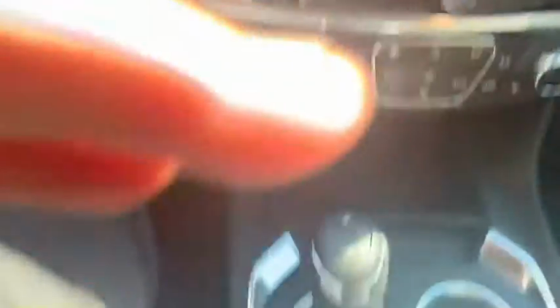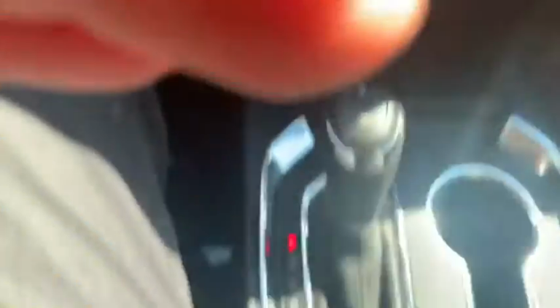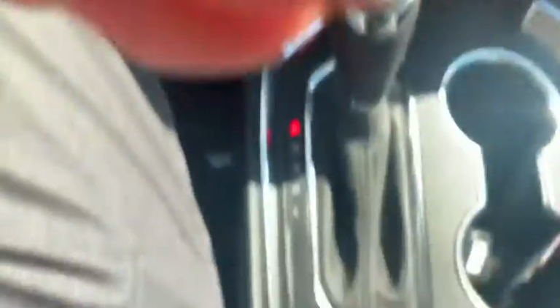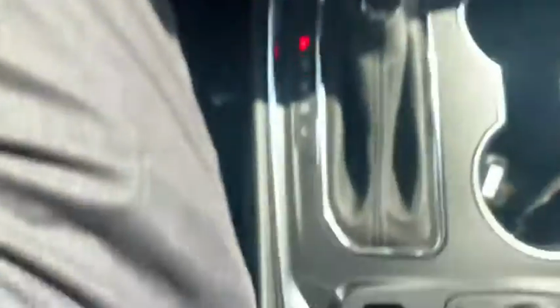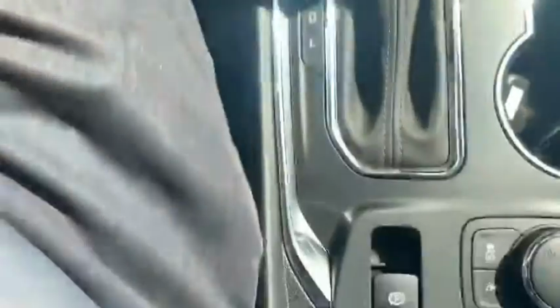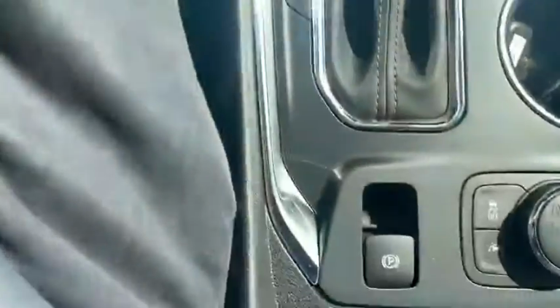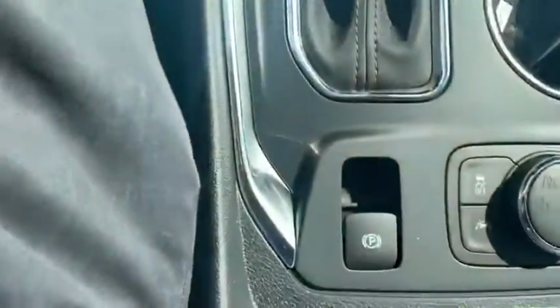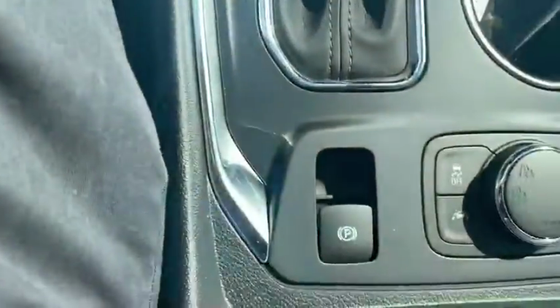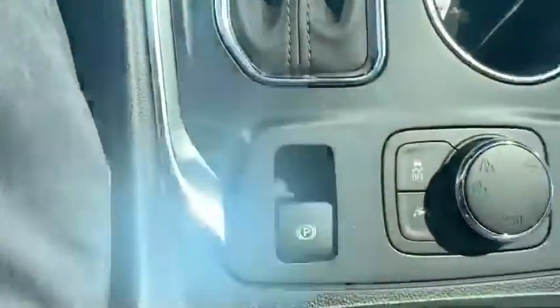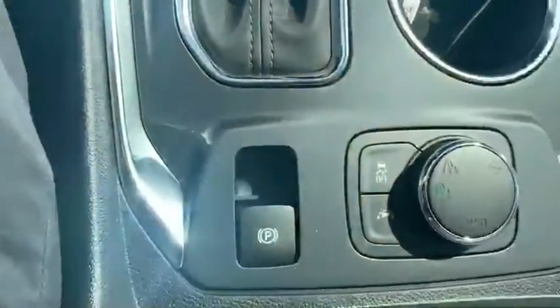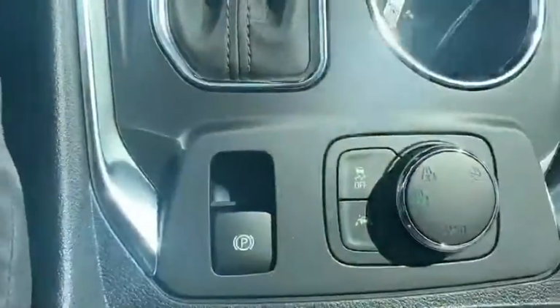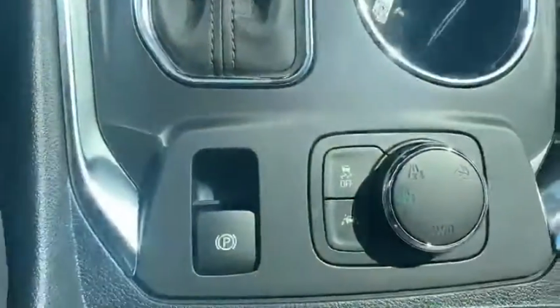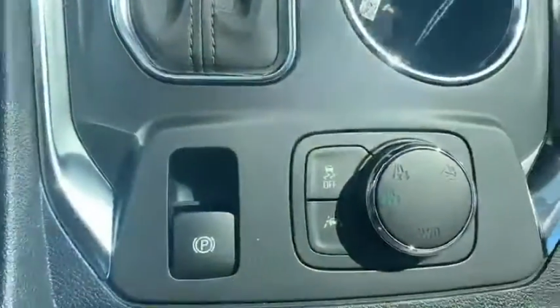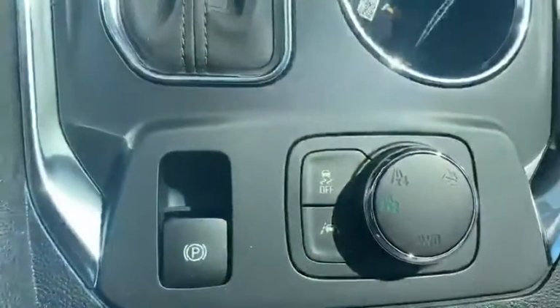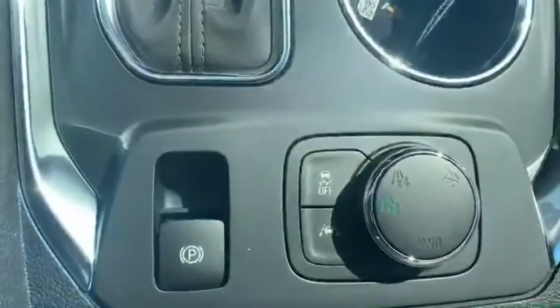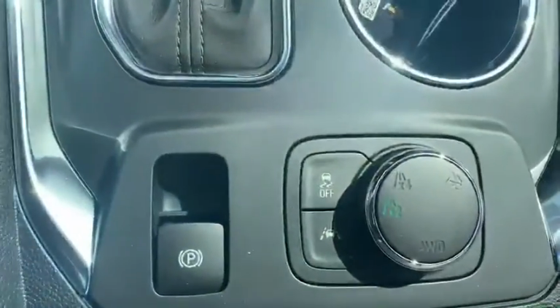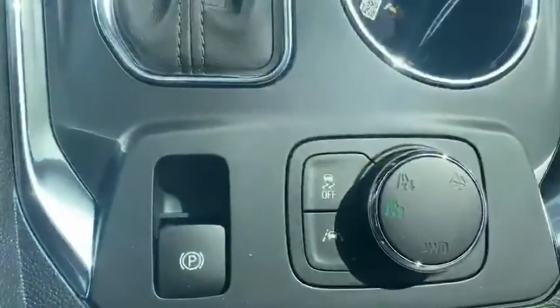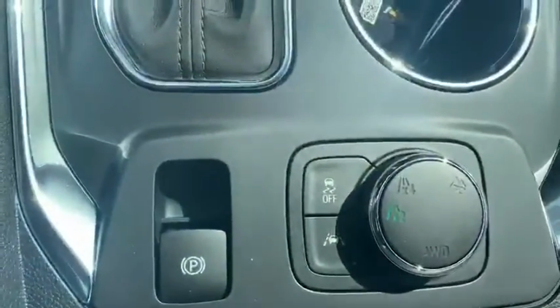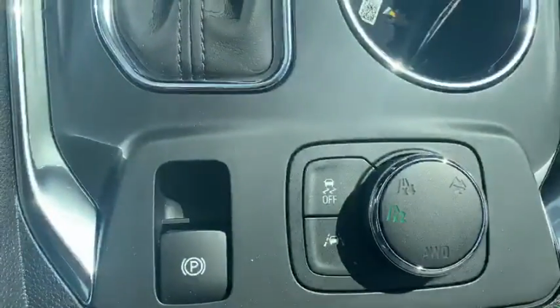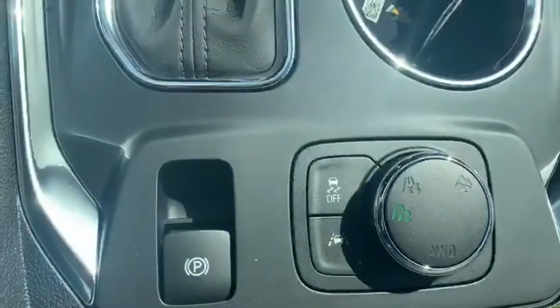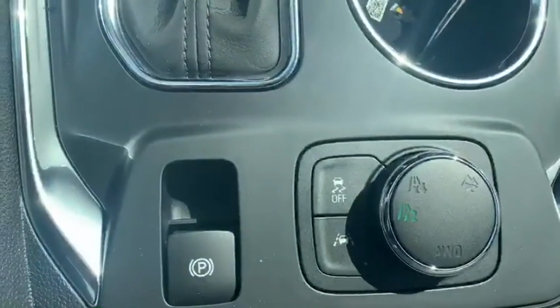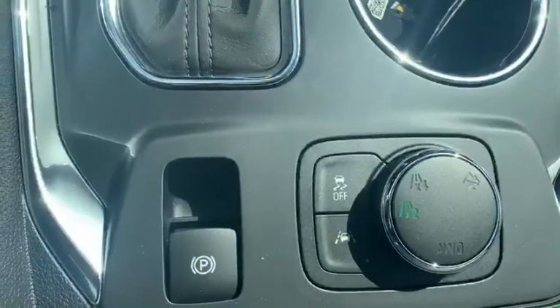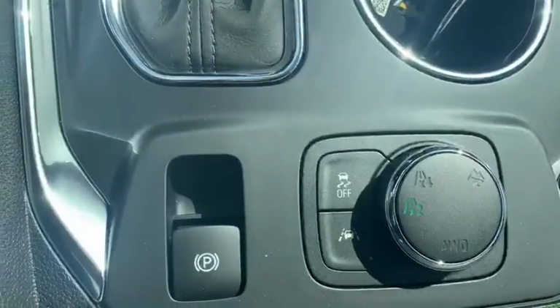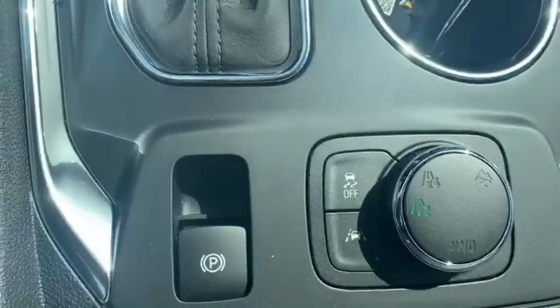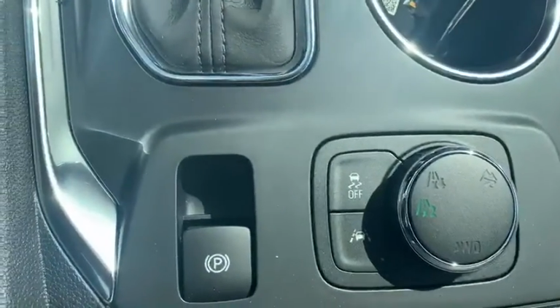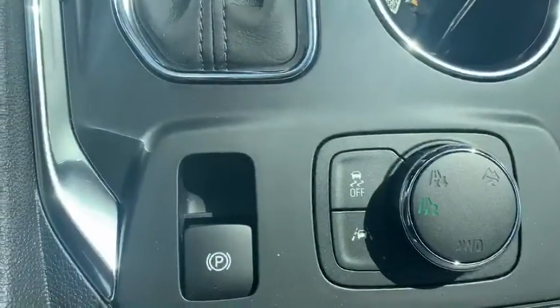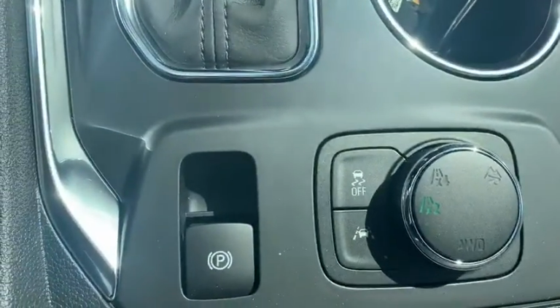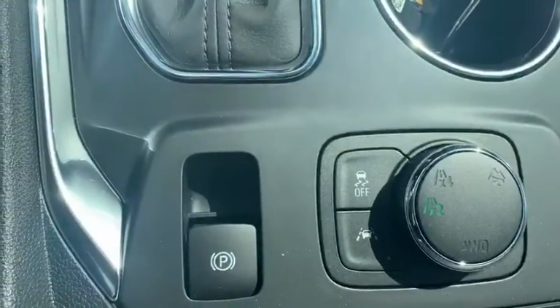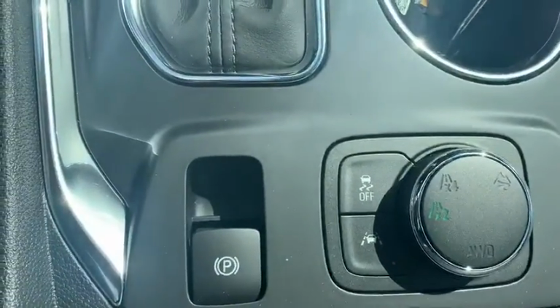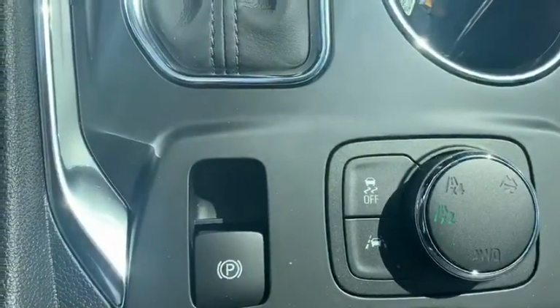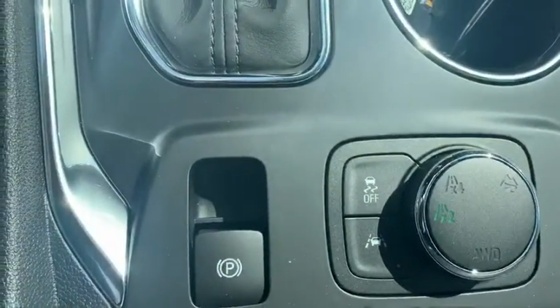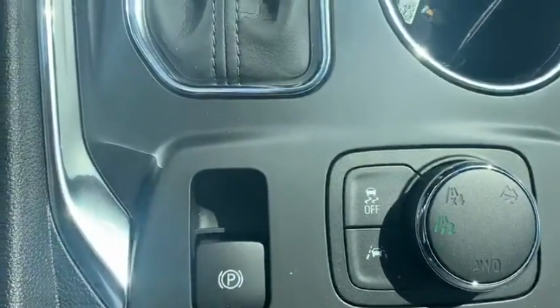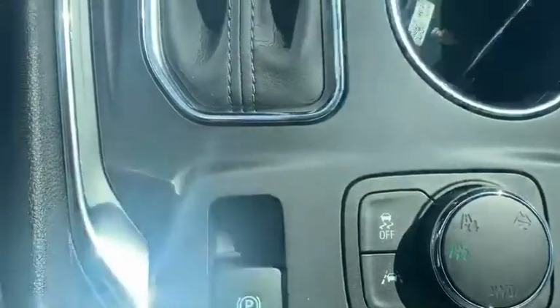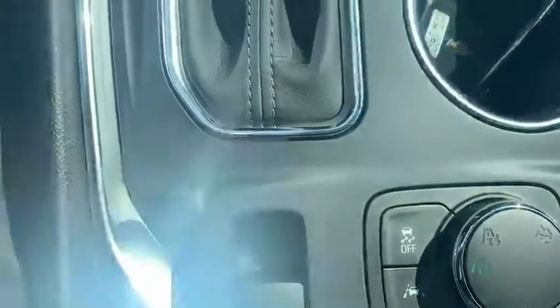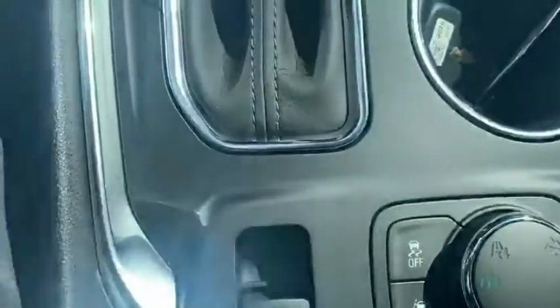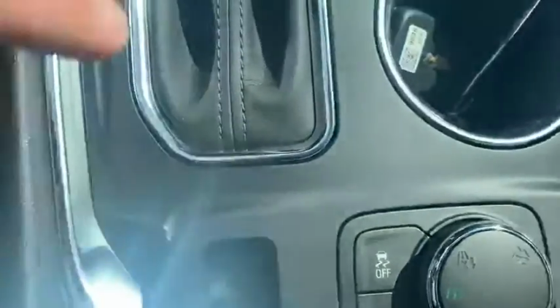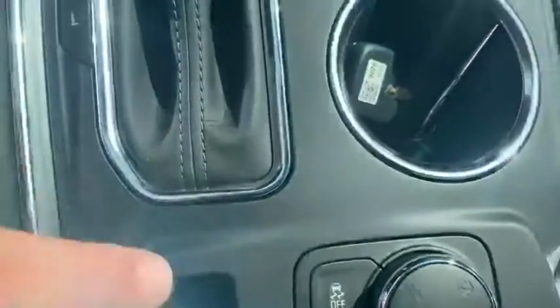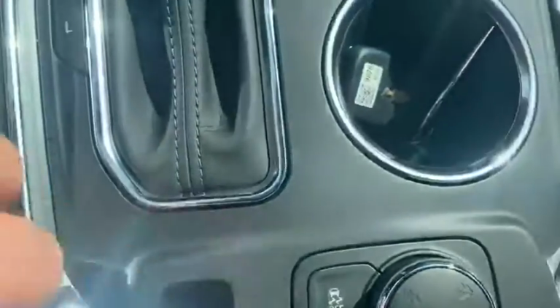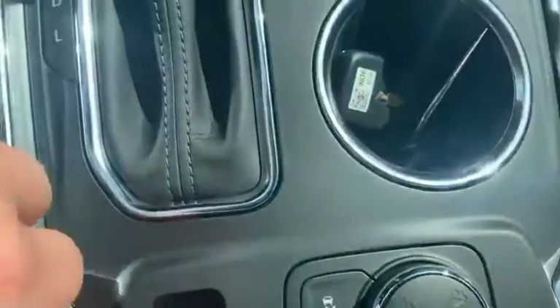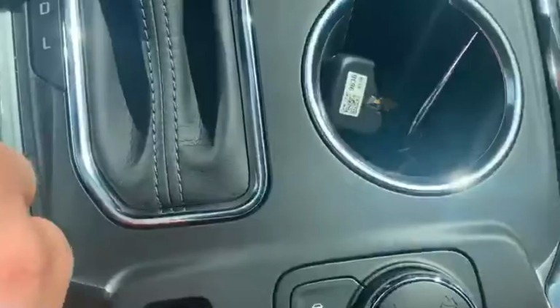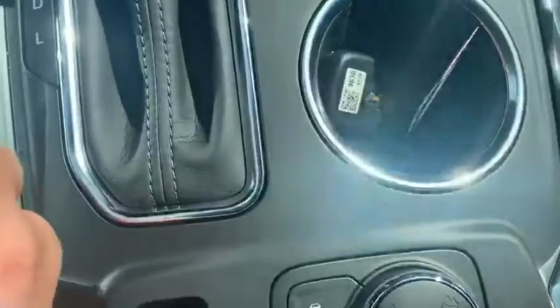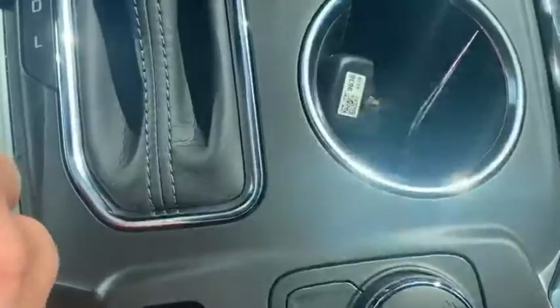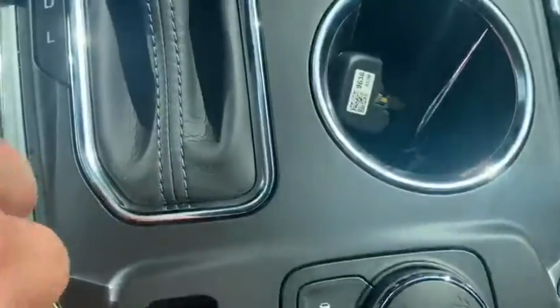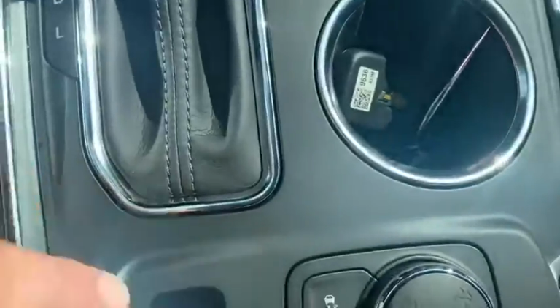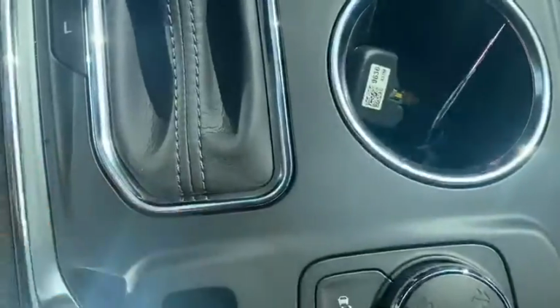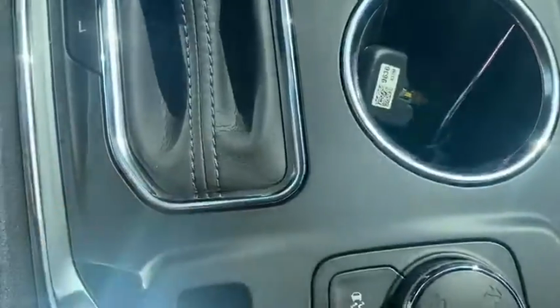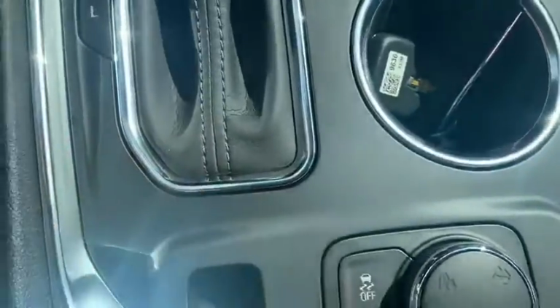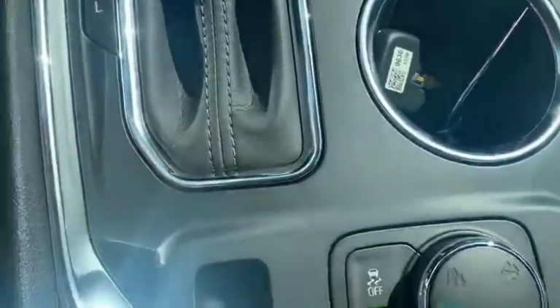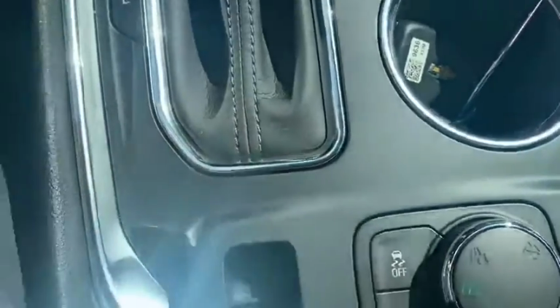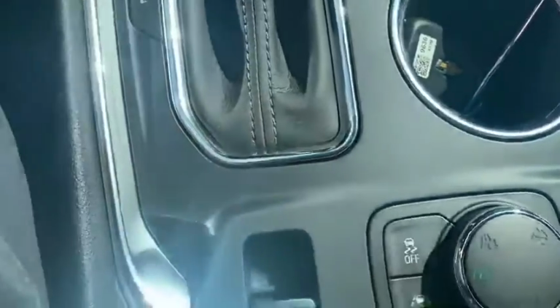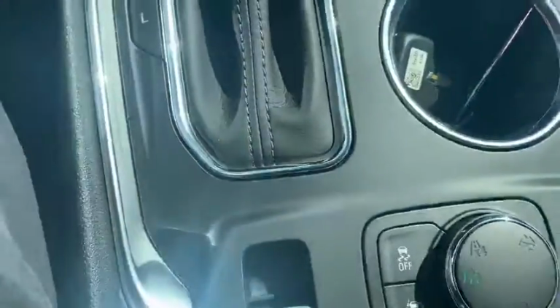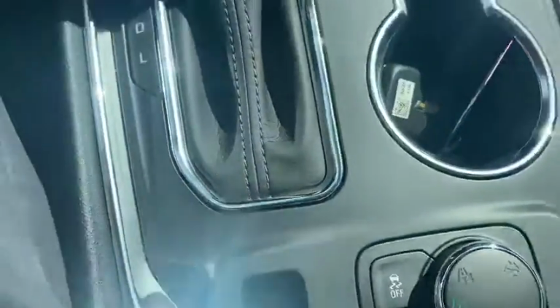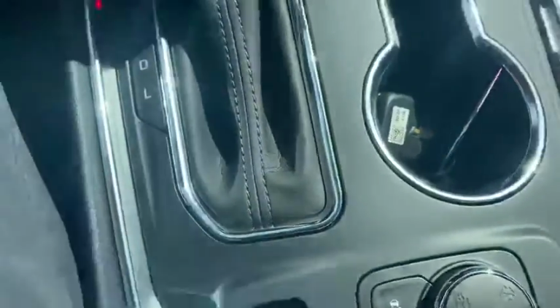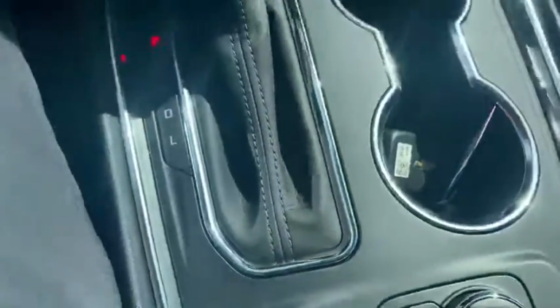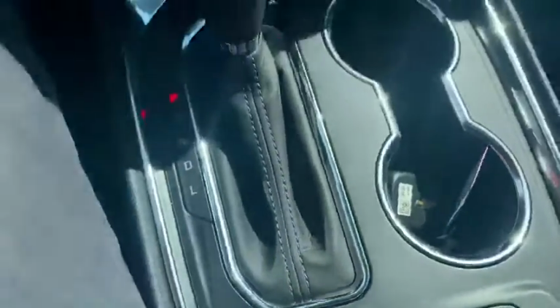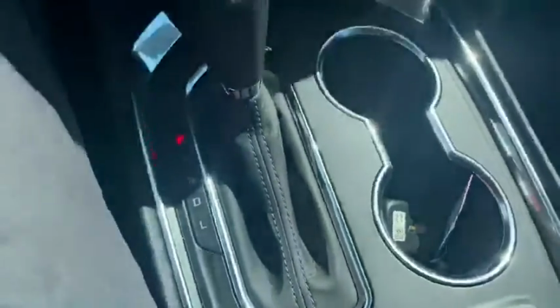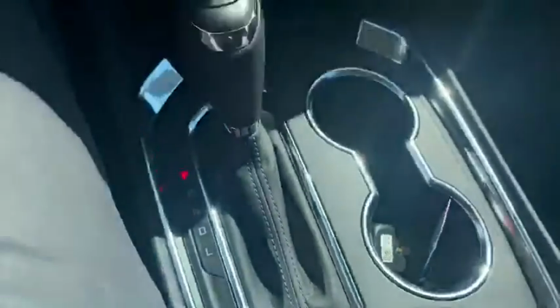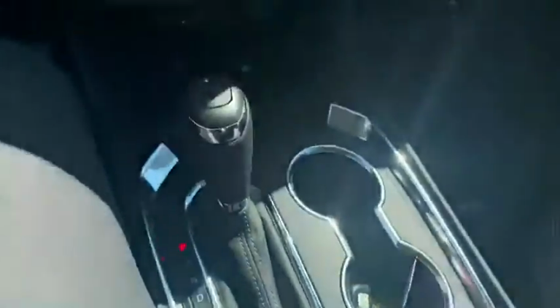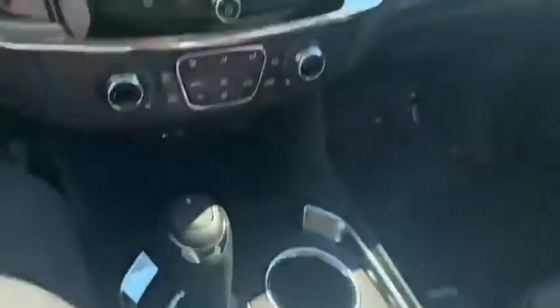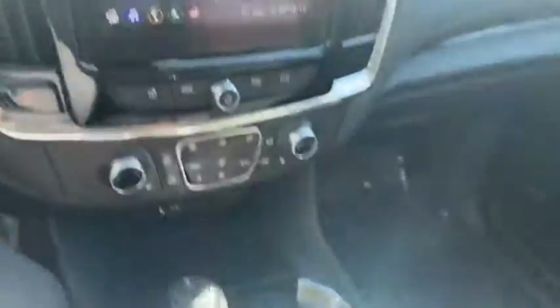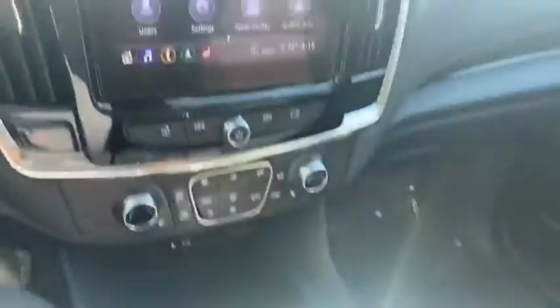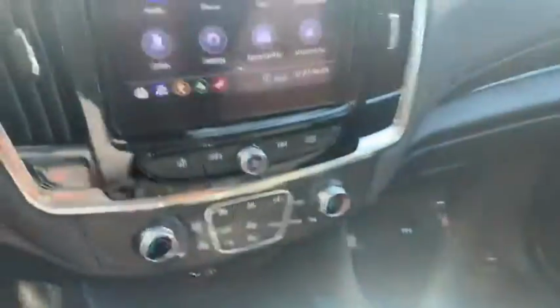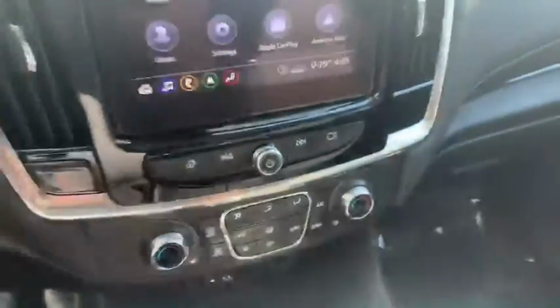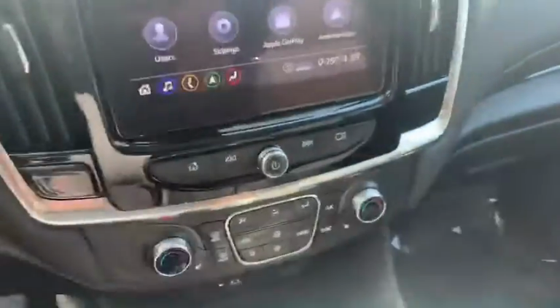You can see your all-wheel drive selection right there, and this does have some safety features like lane keep assist and blind zone alert.